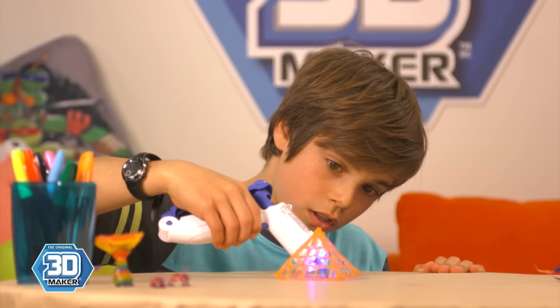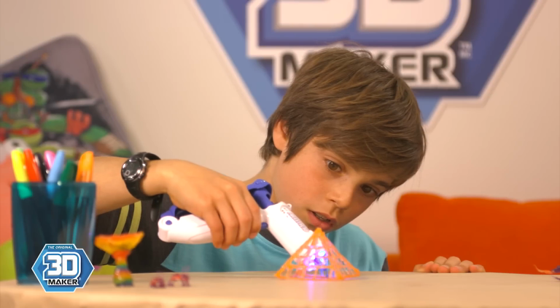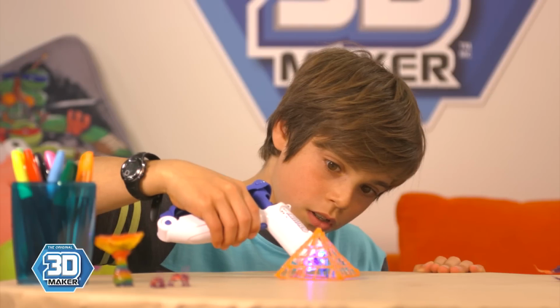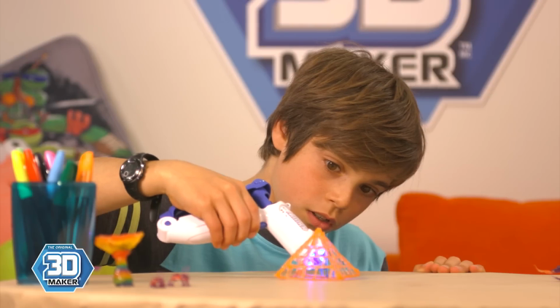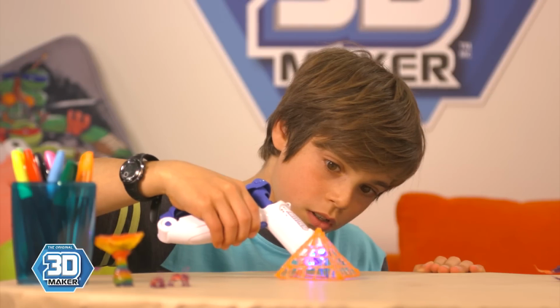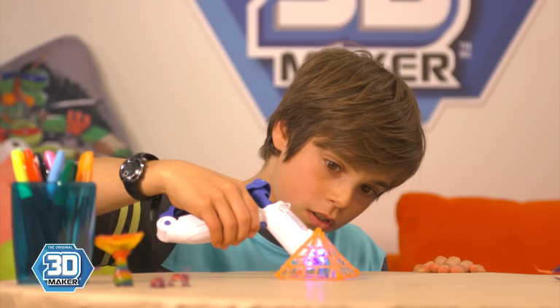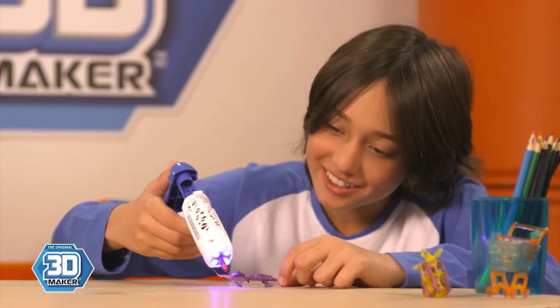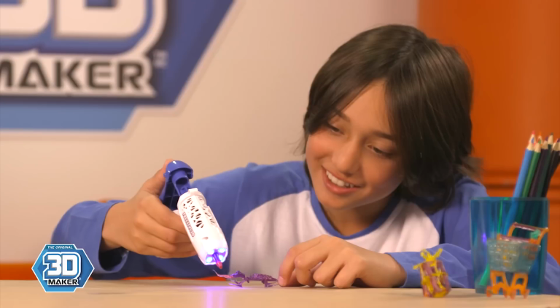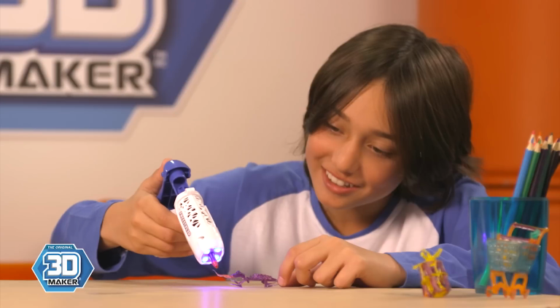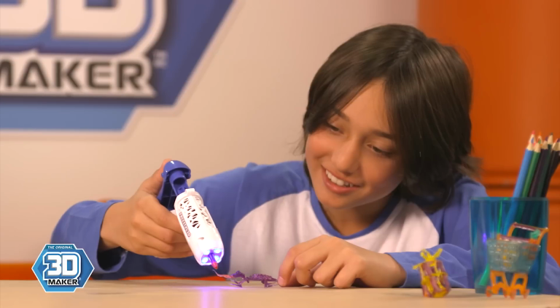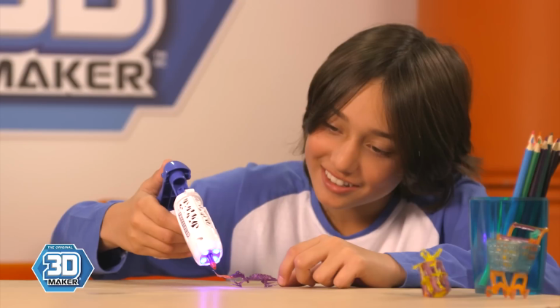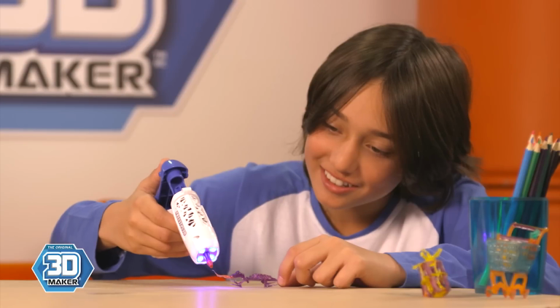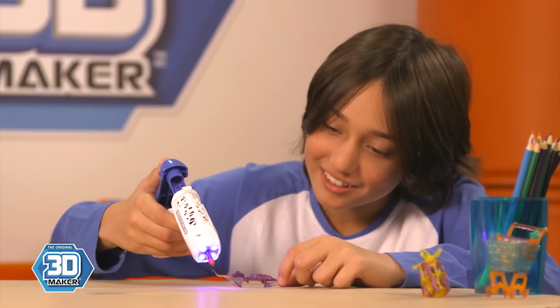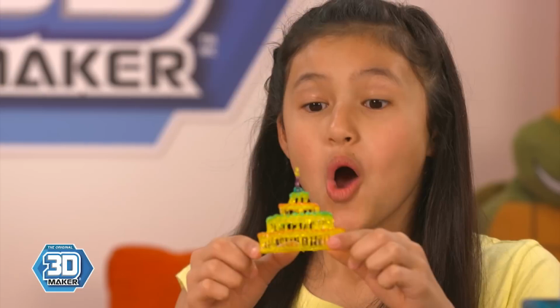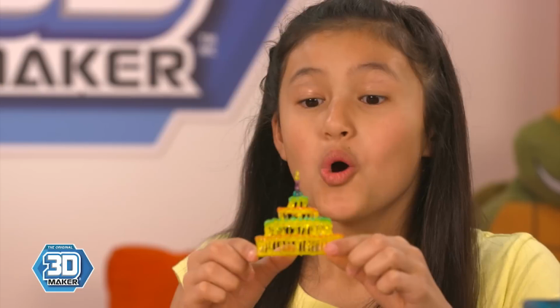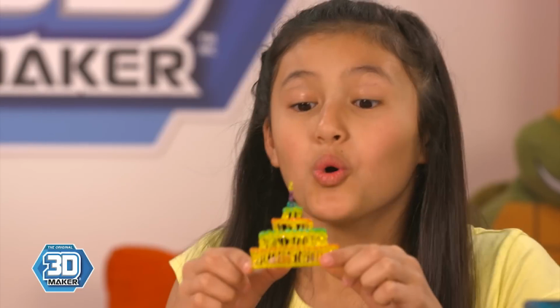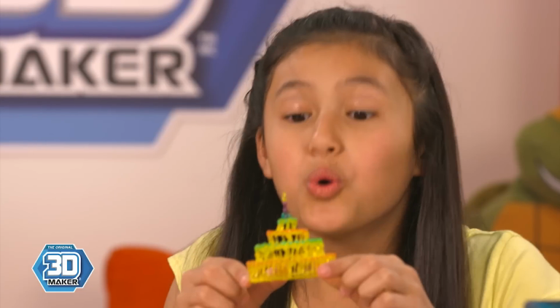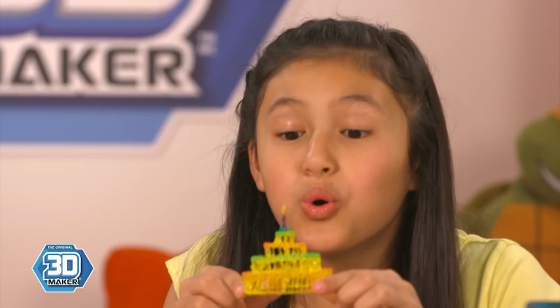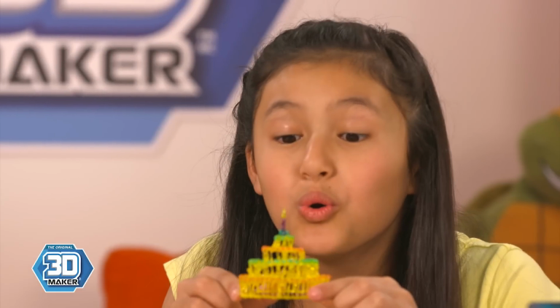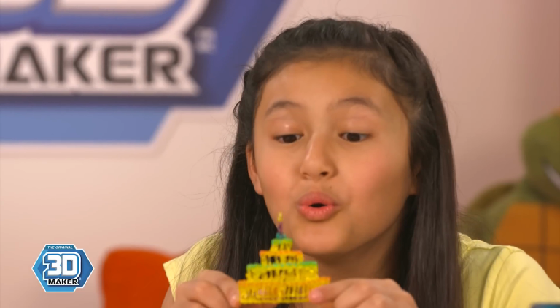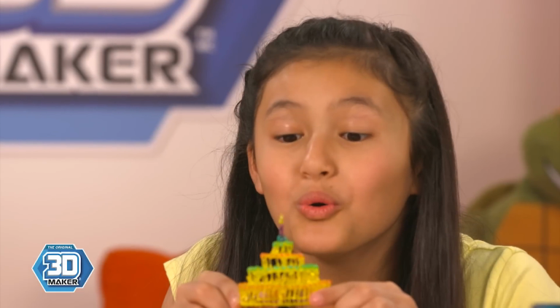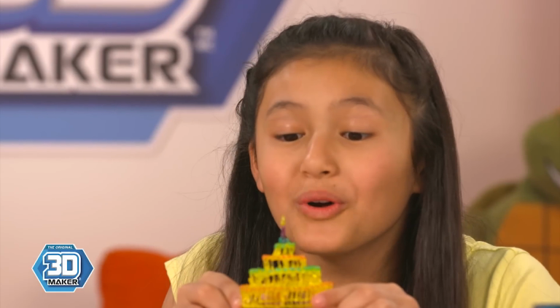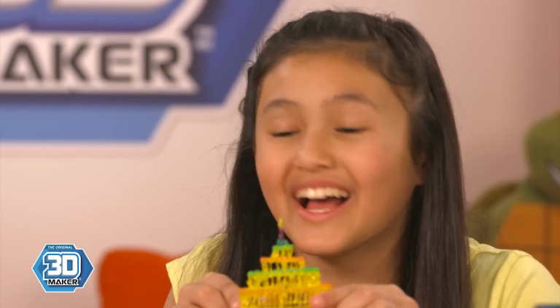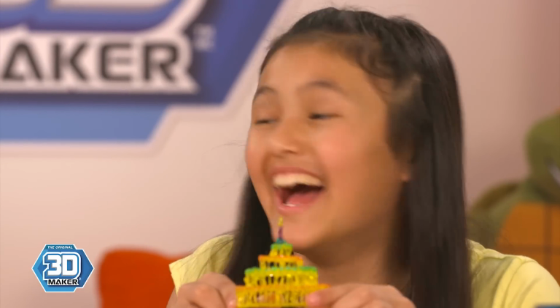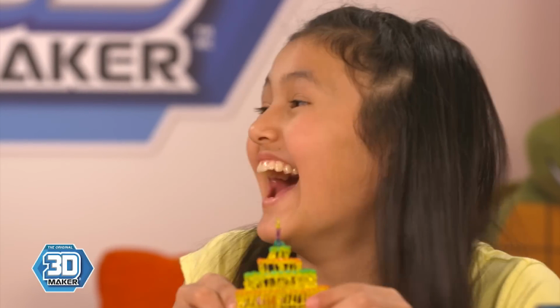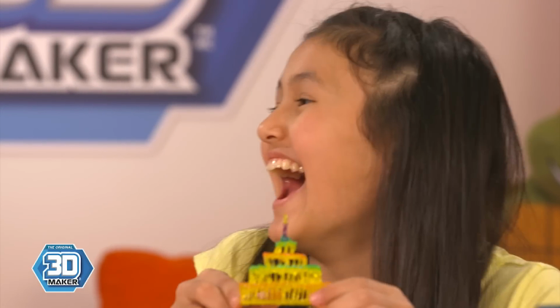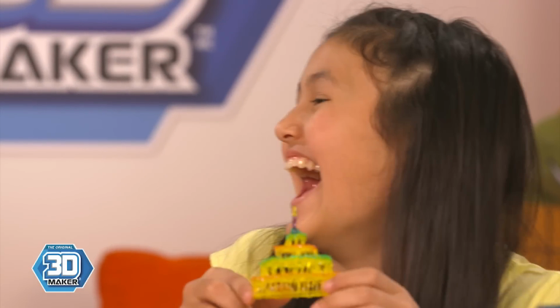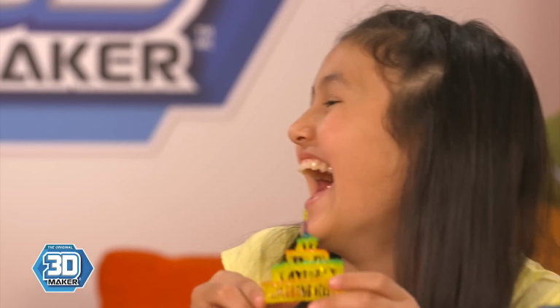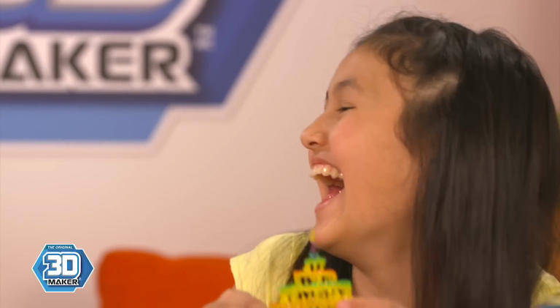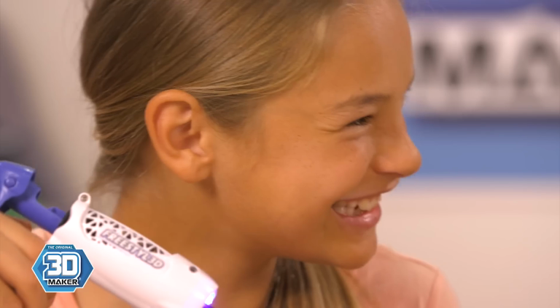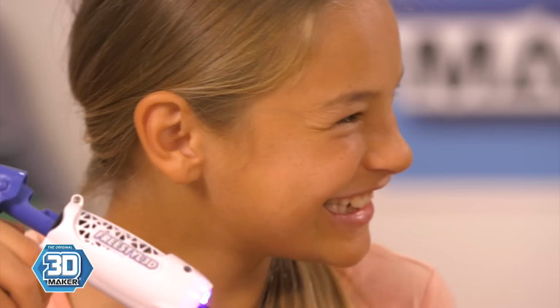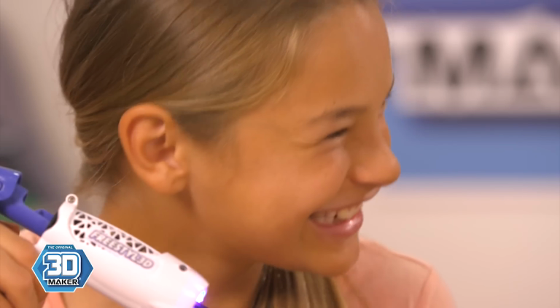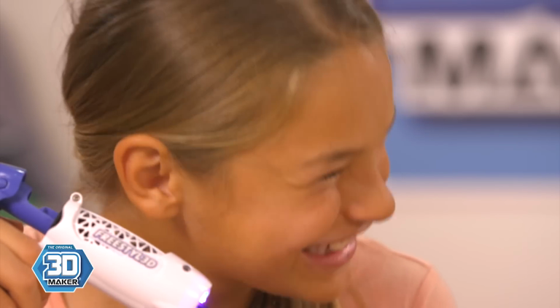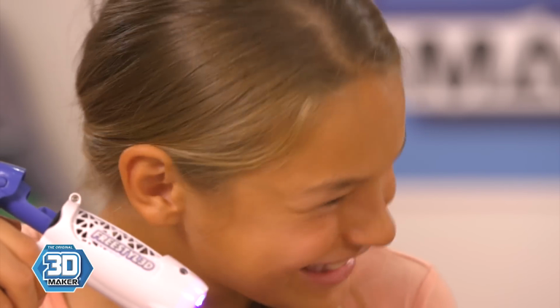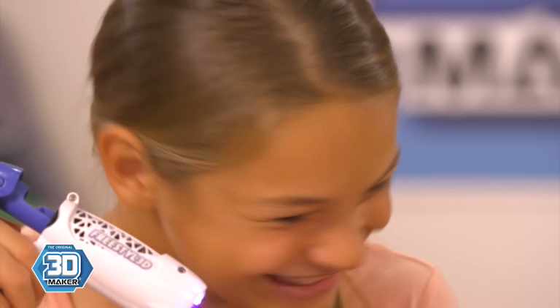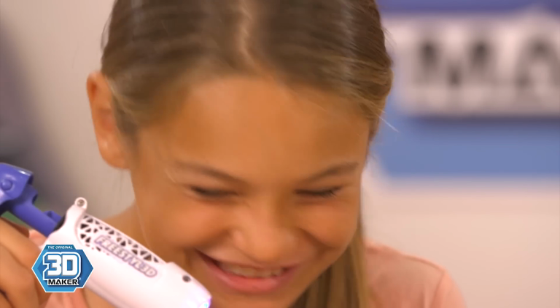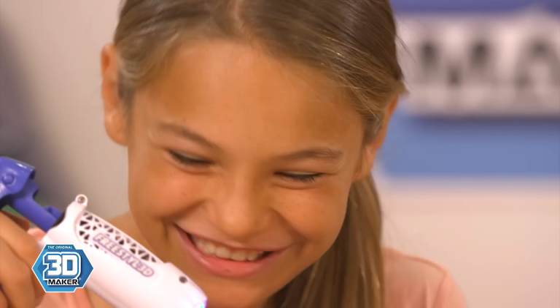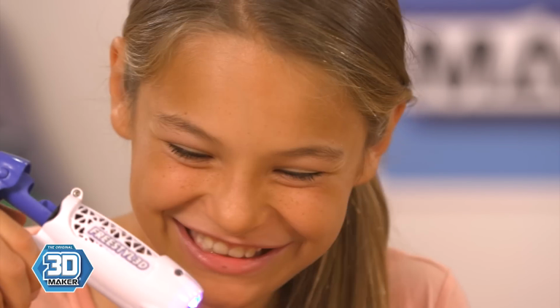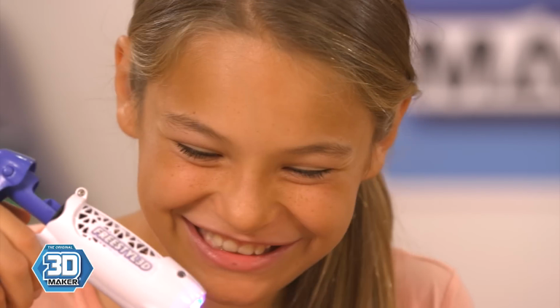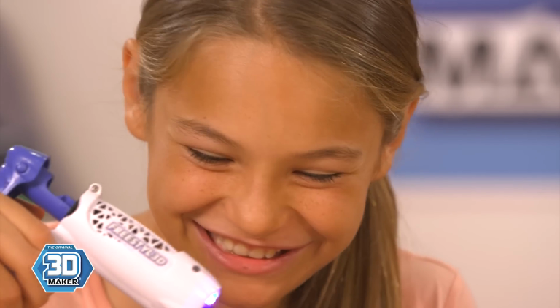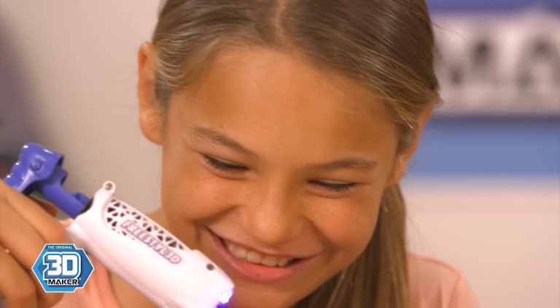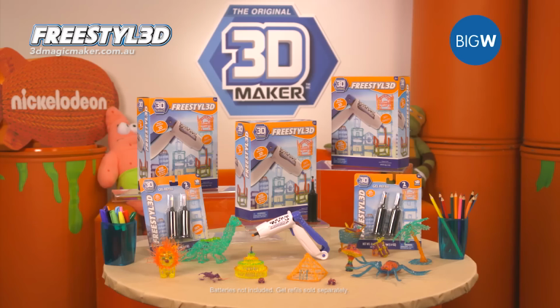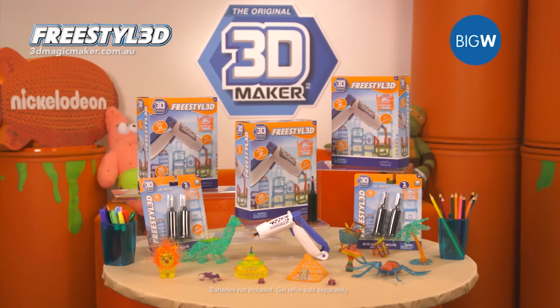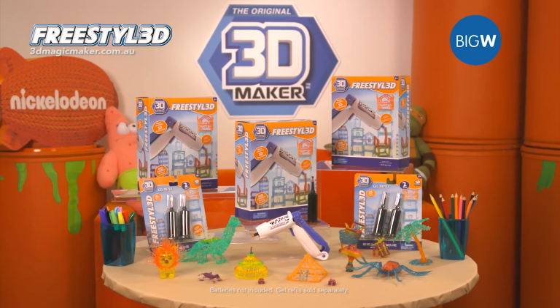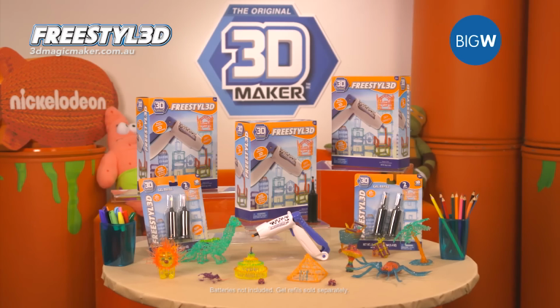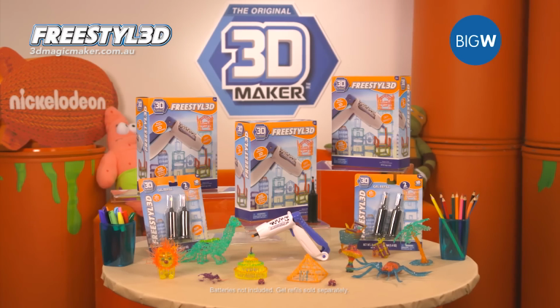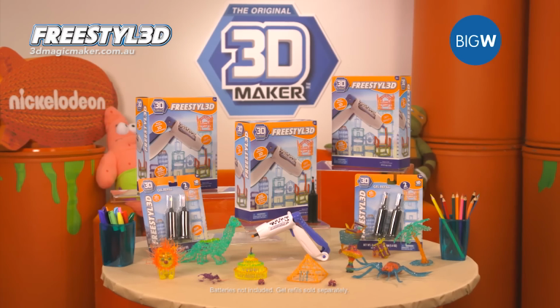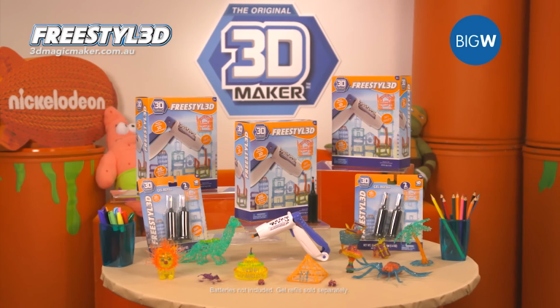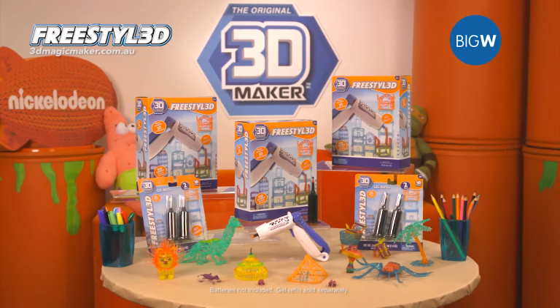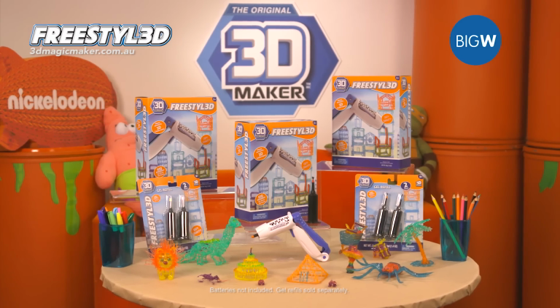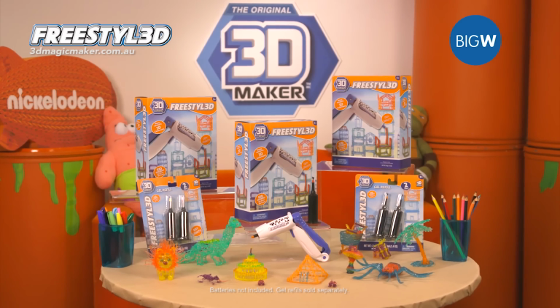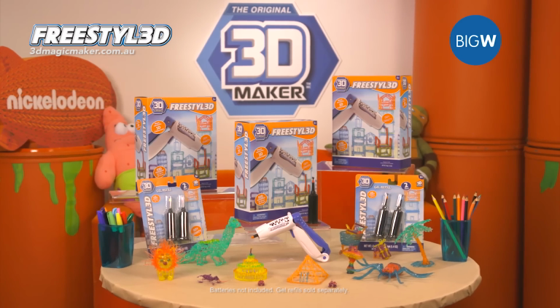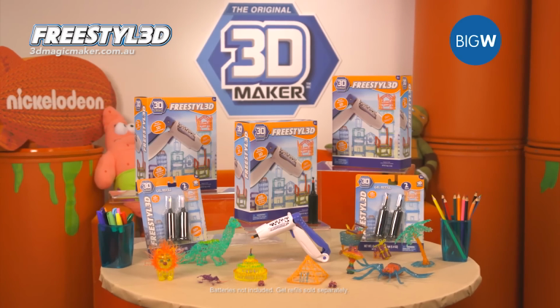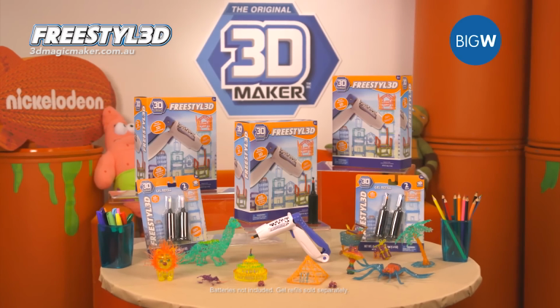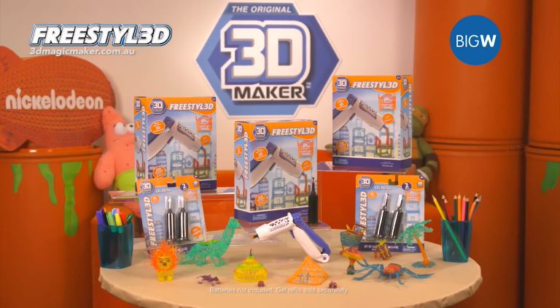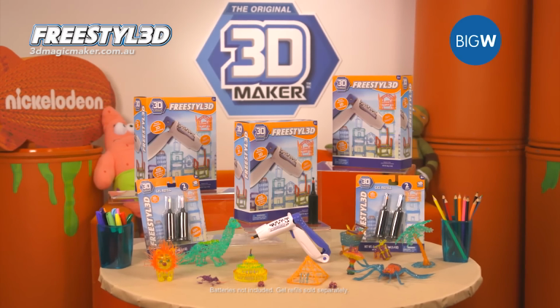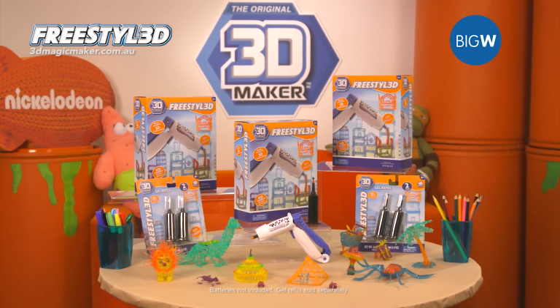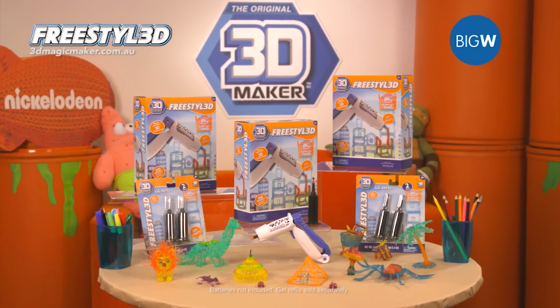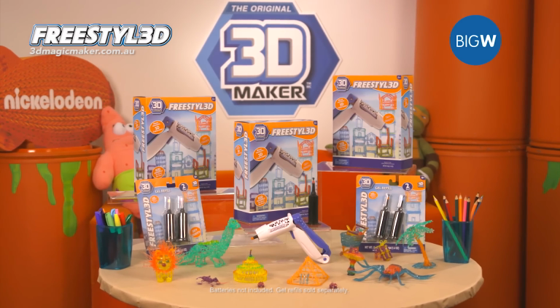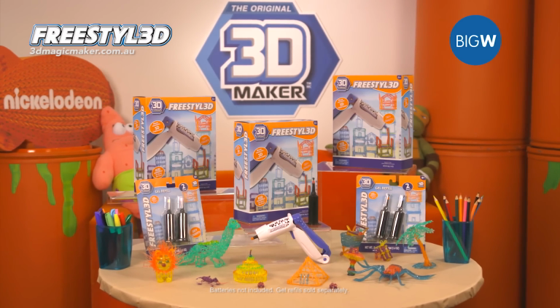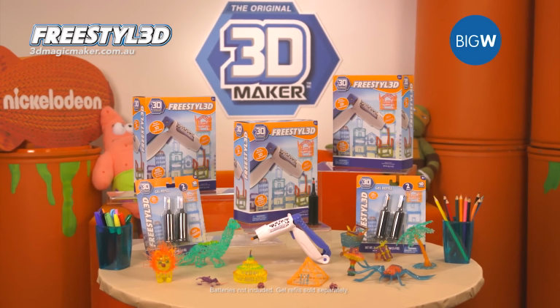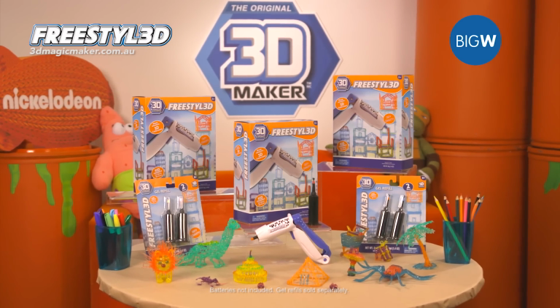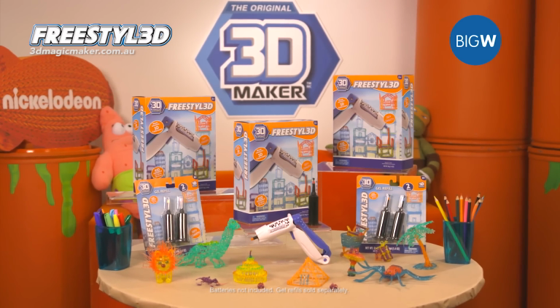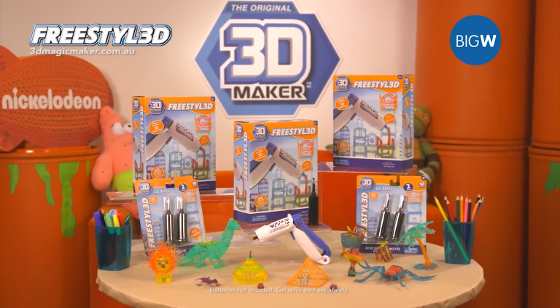Draw, connect and create in real 3D with the all new Freestyle 3D Maker. Available in Big W stores now.